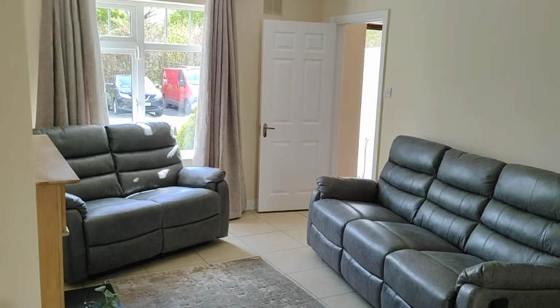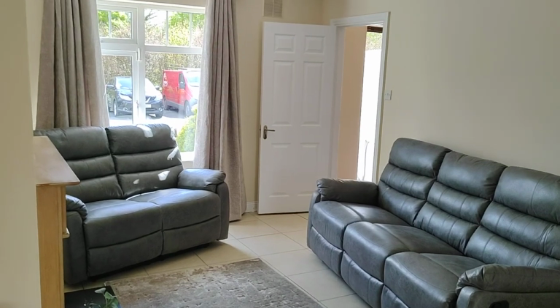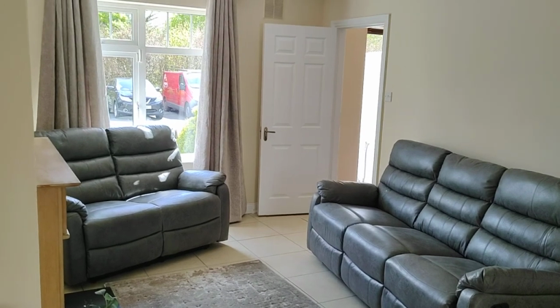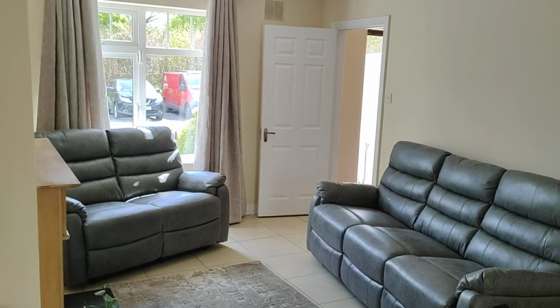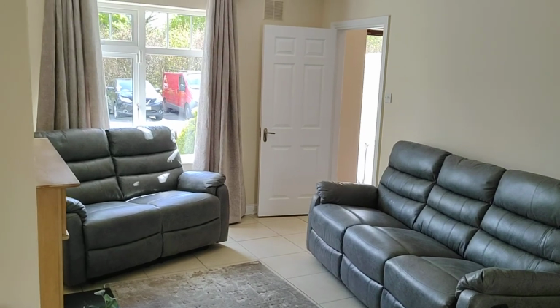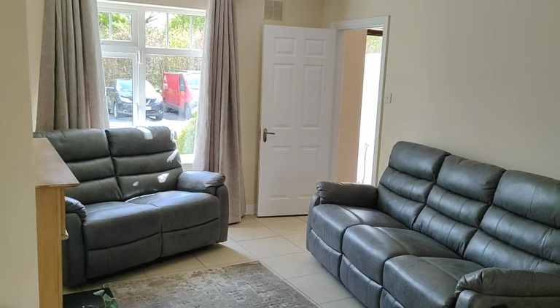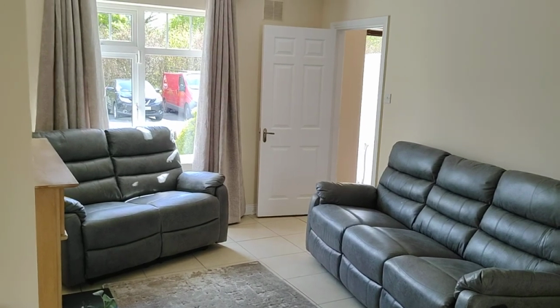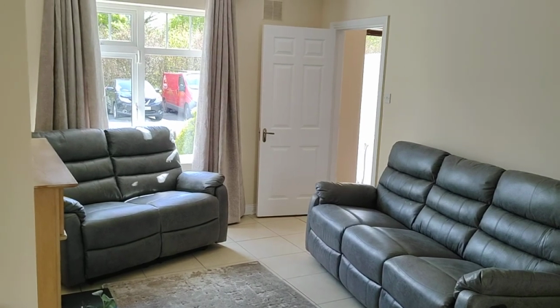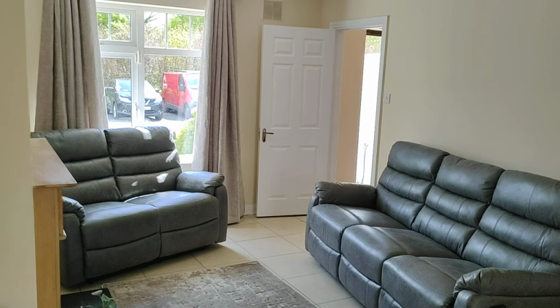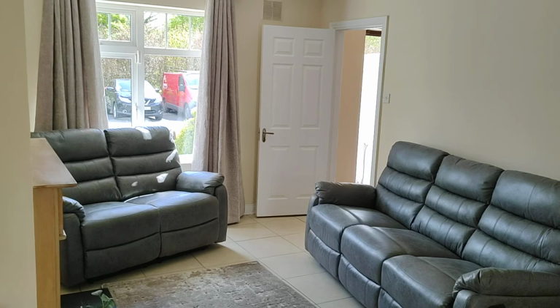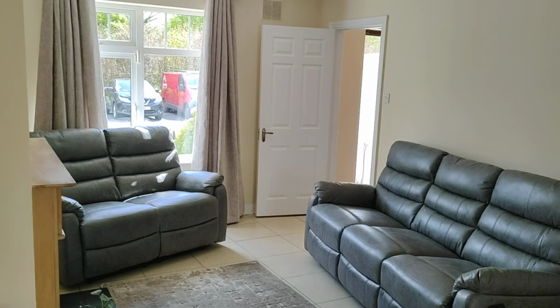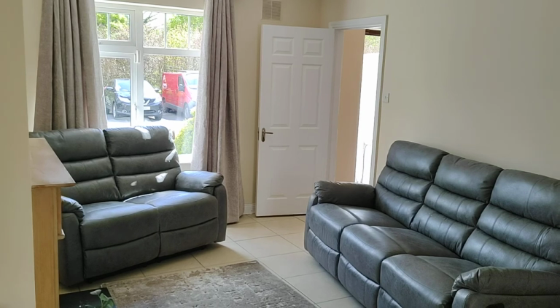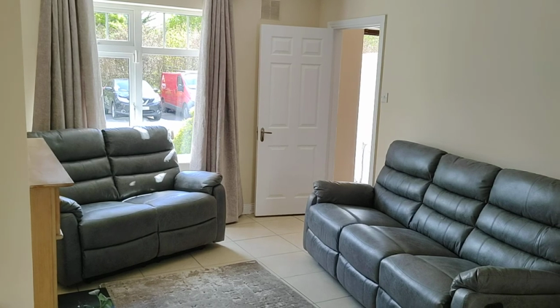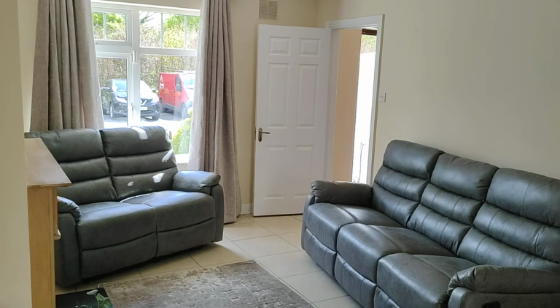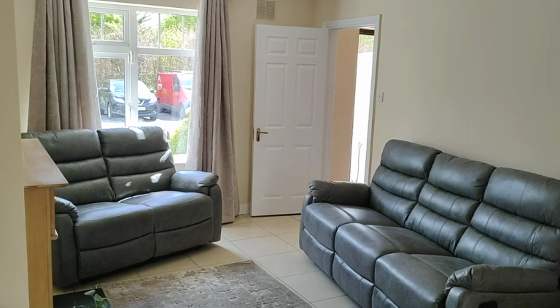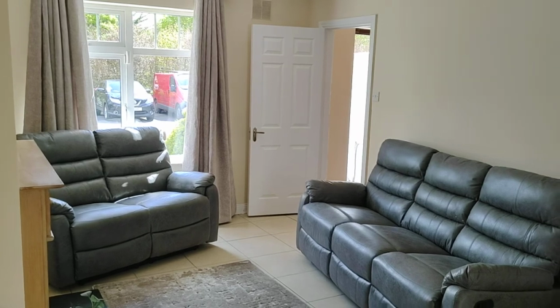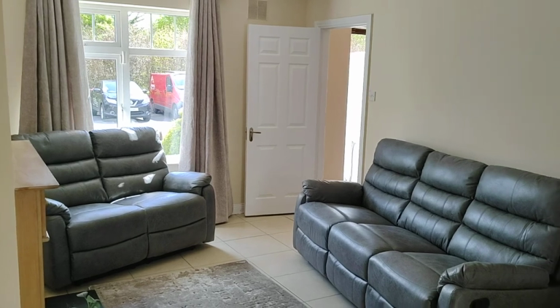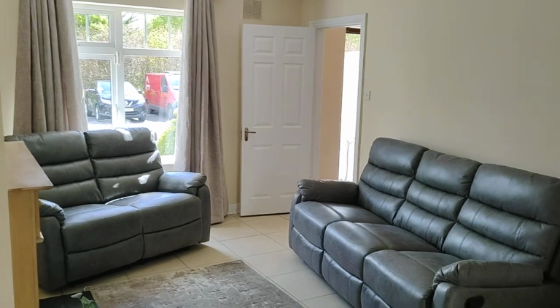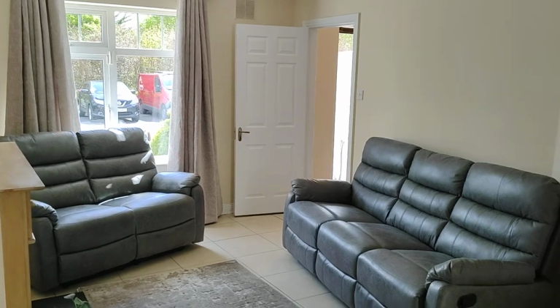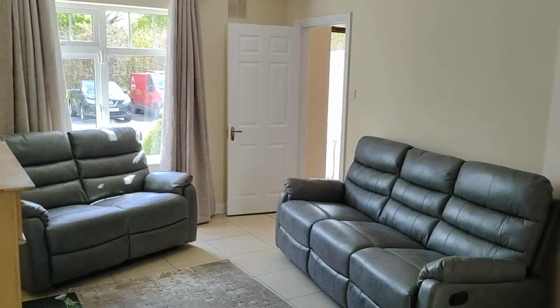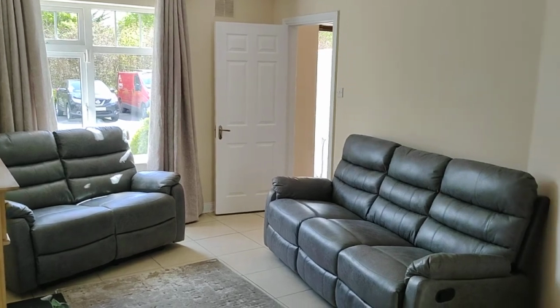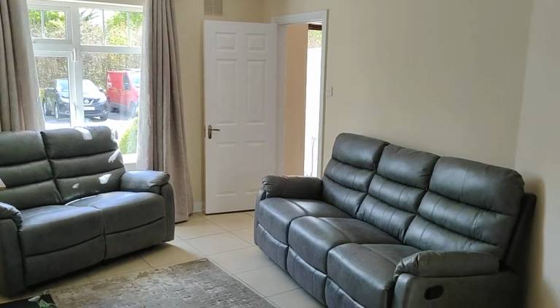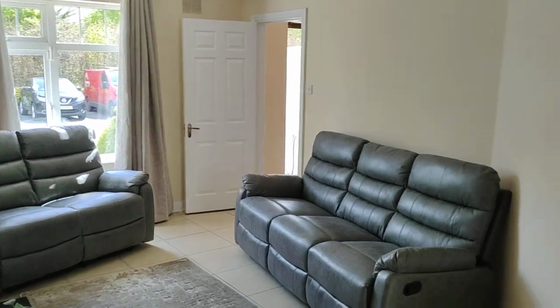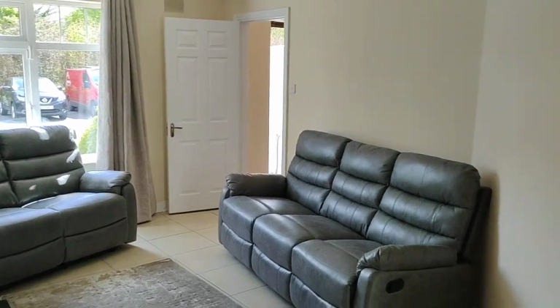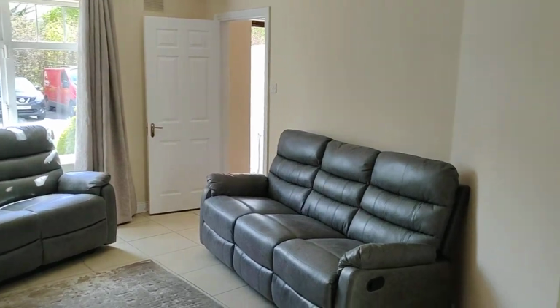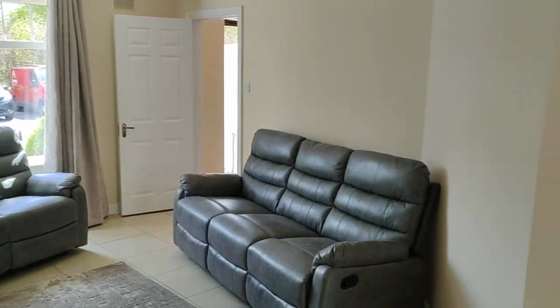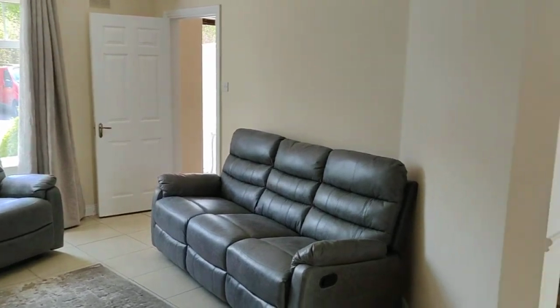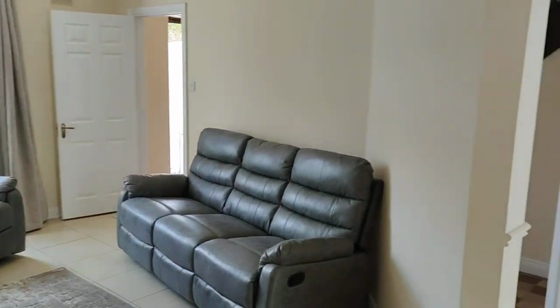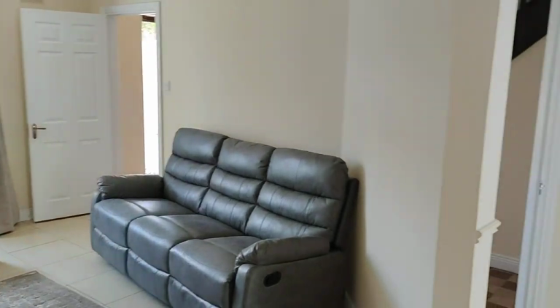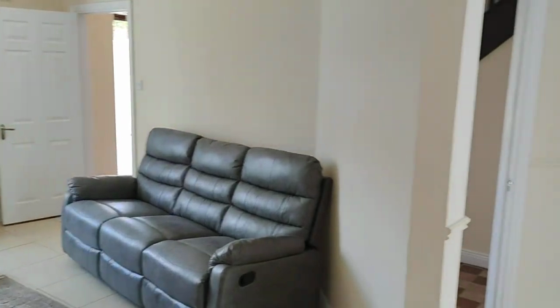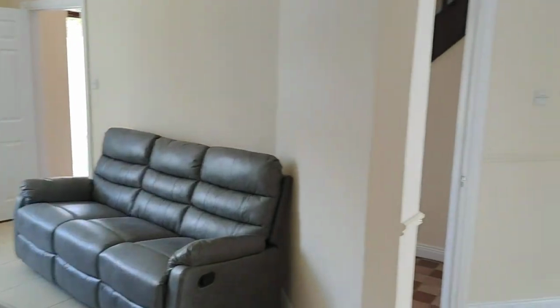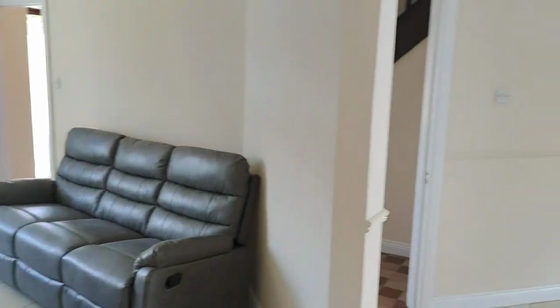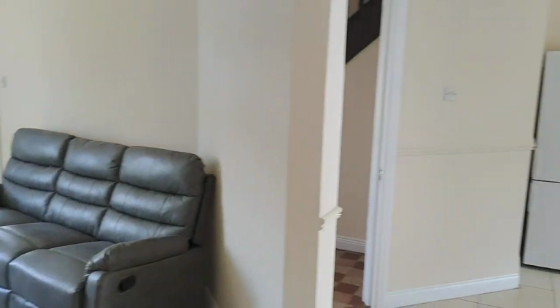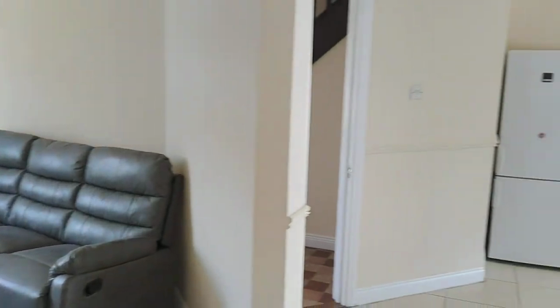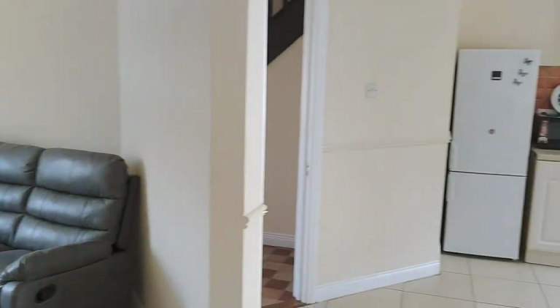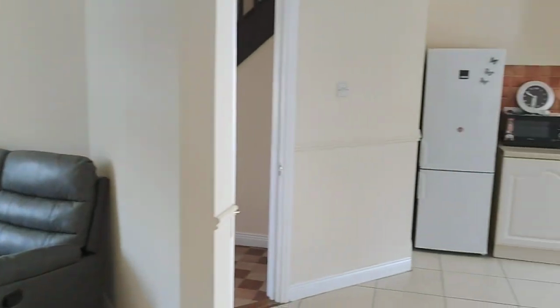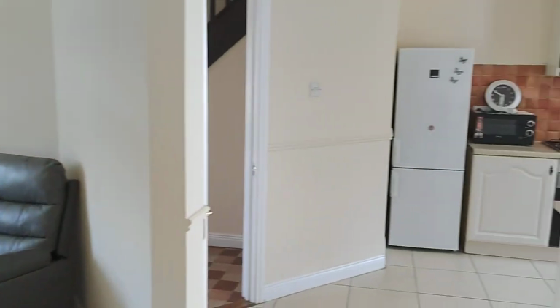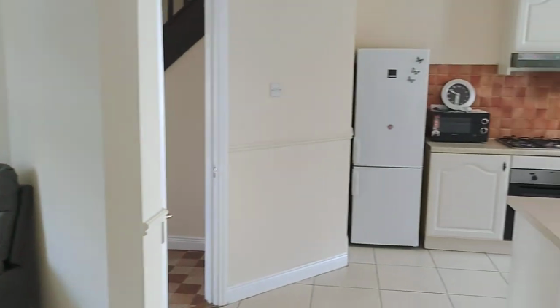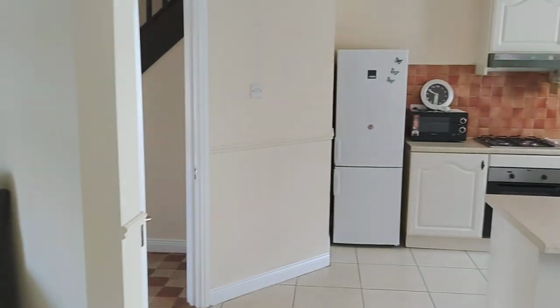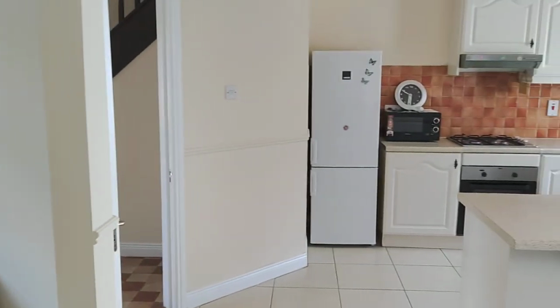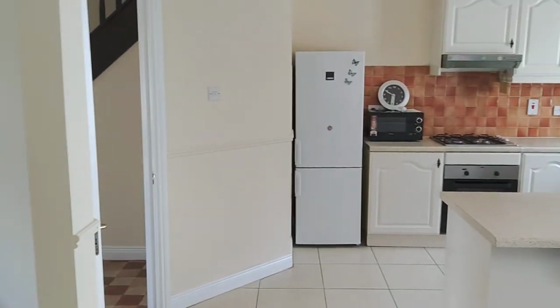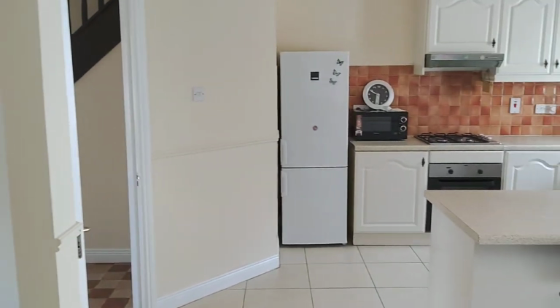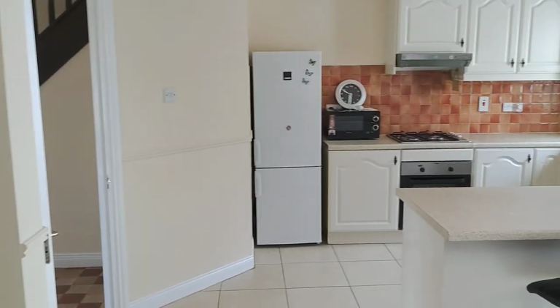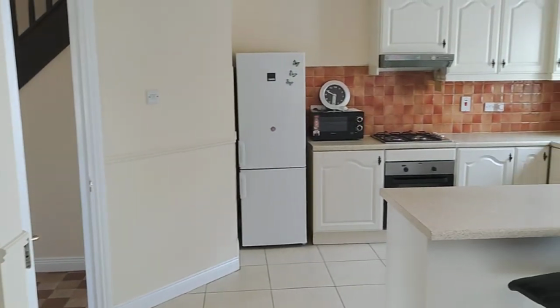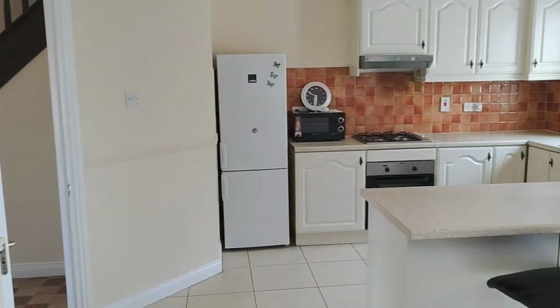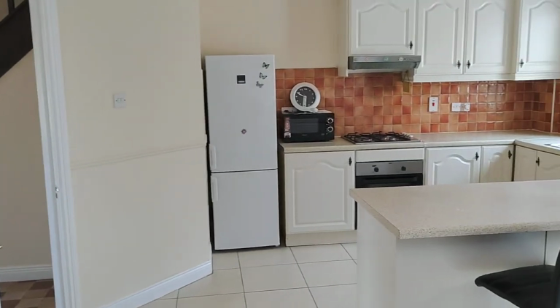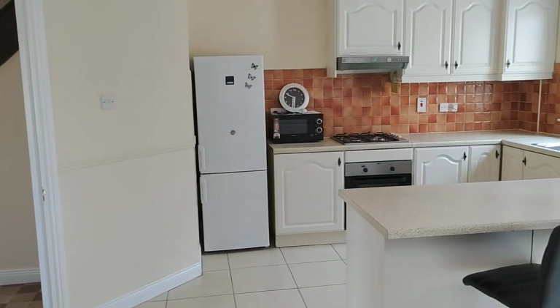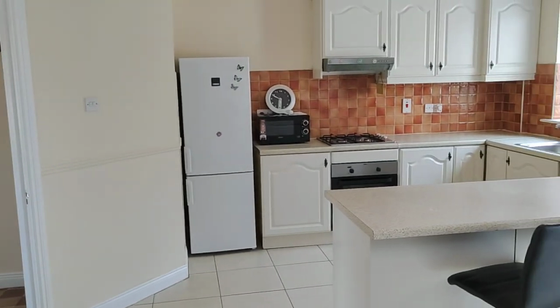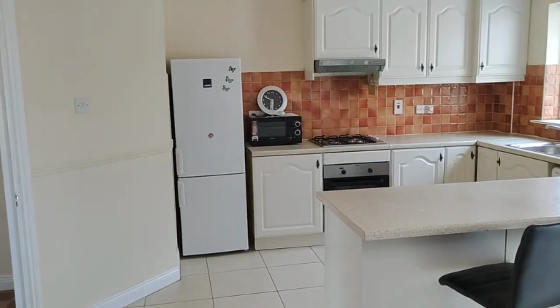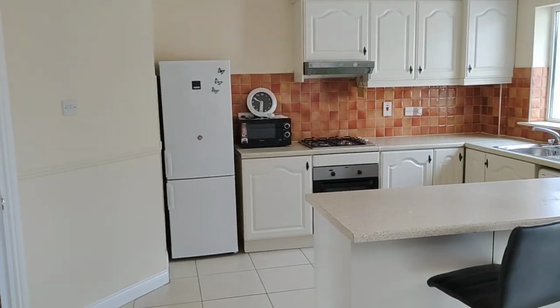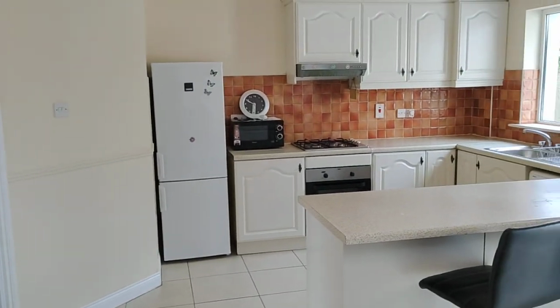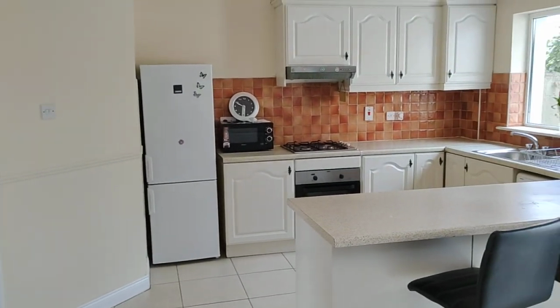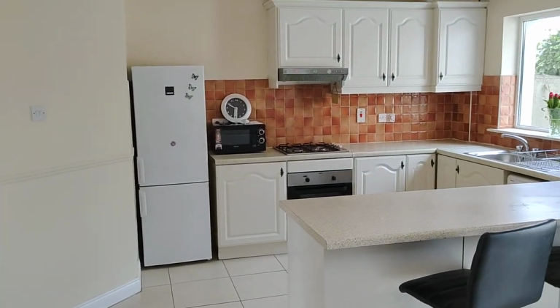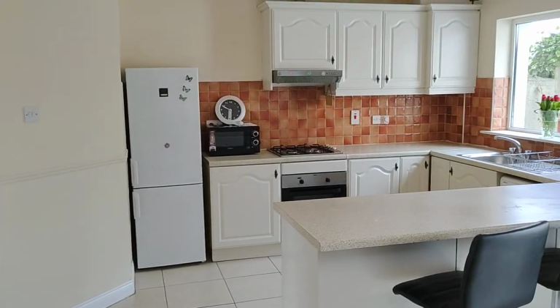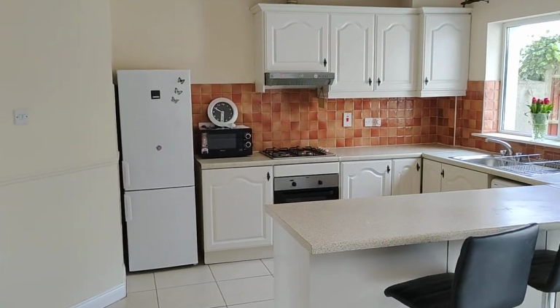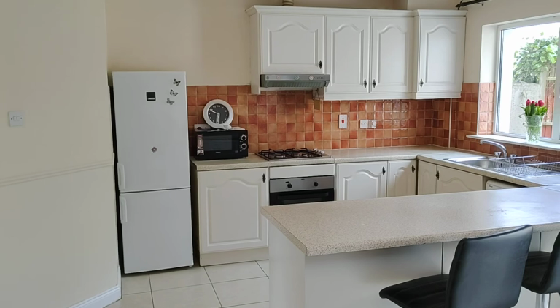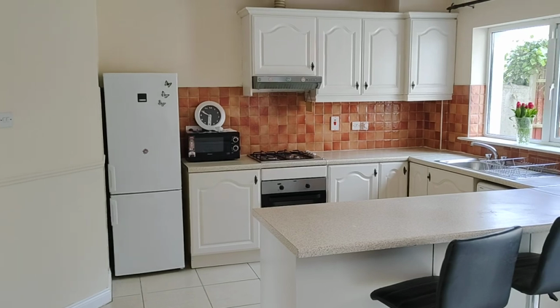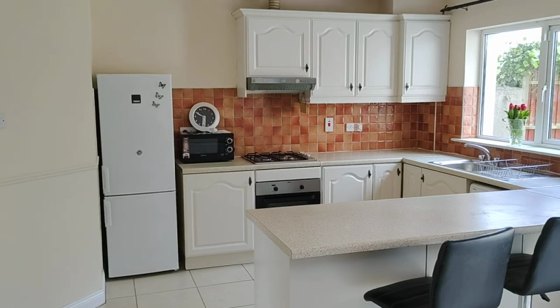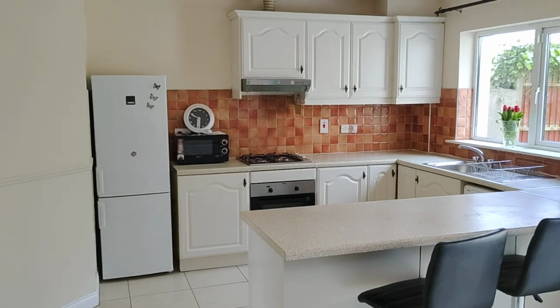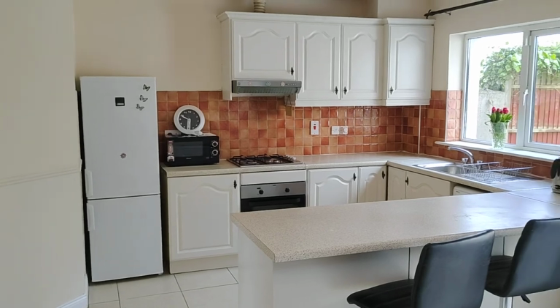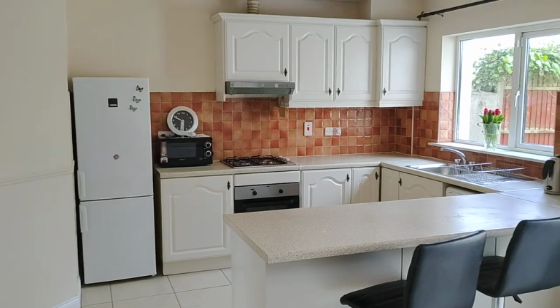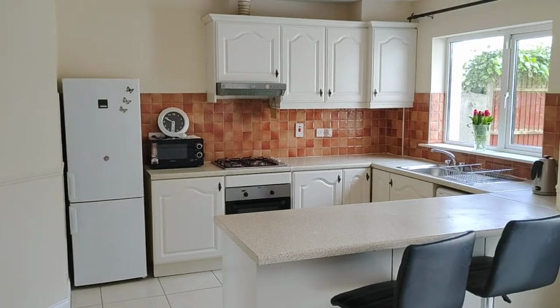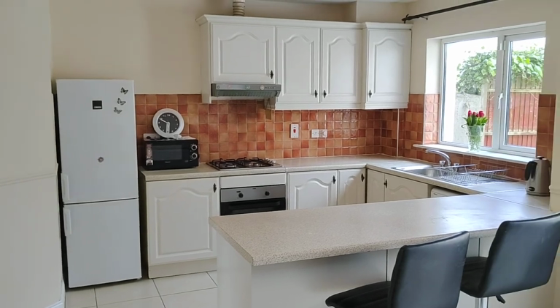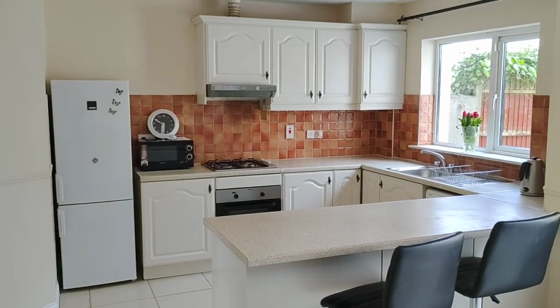Very nice, open plan living and kitchen area. The house is in good condition.